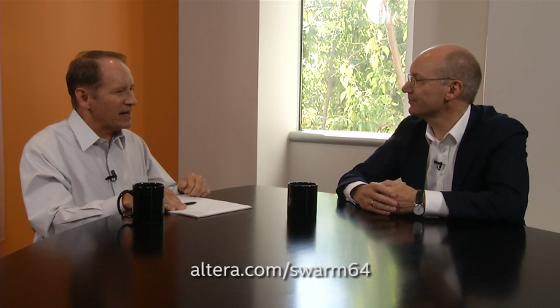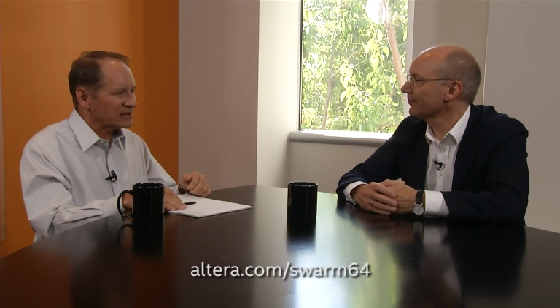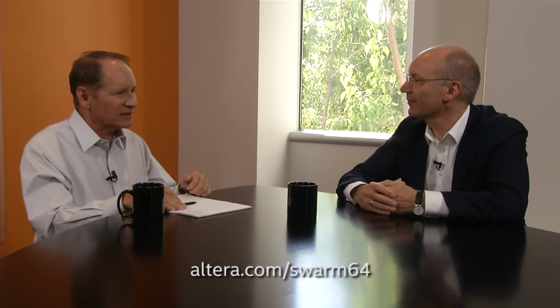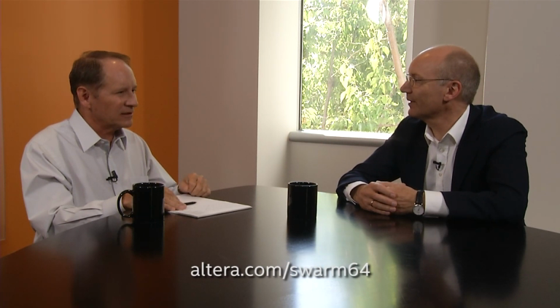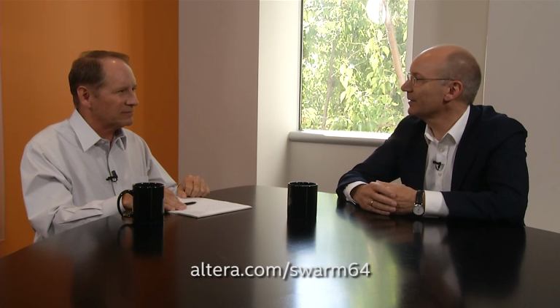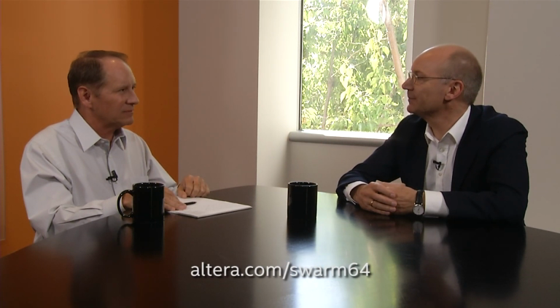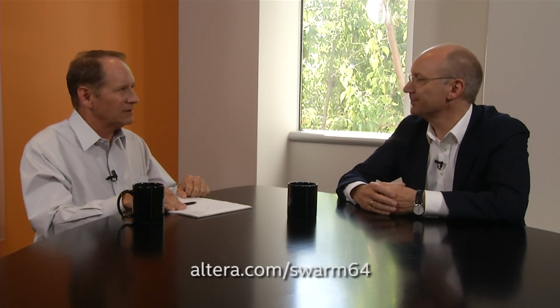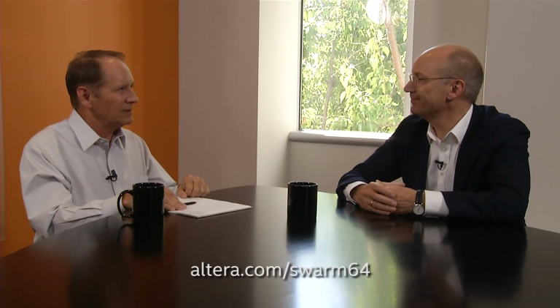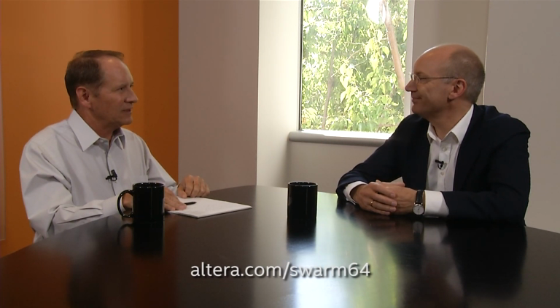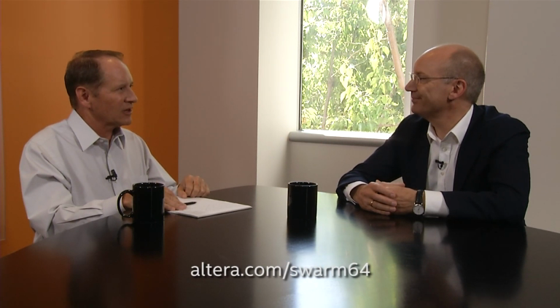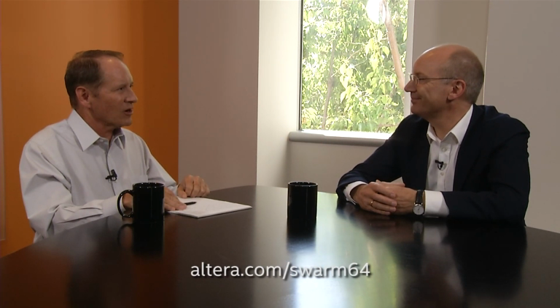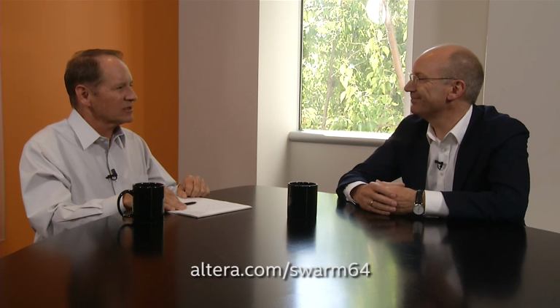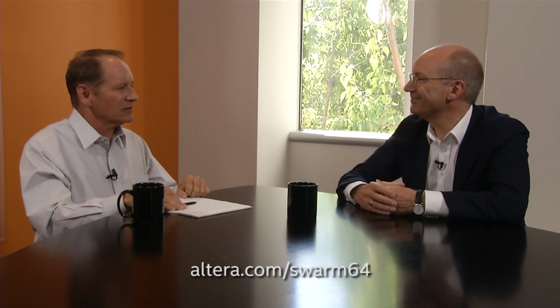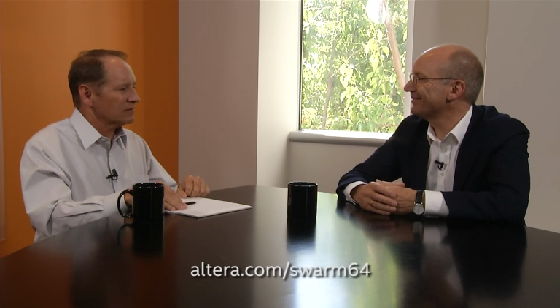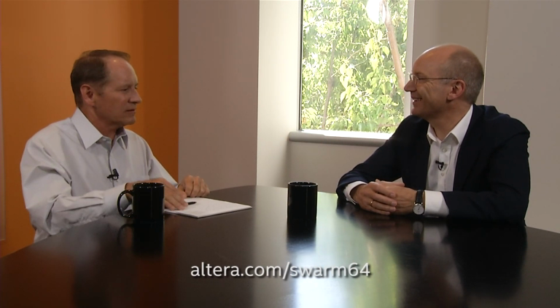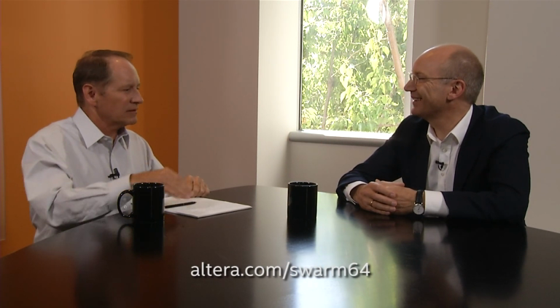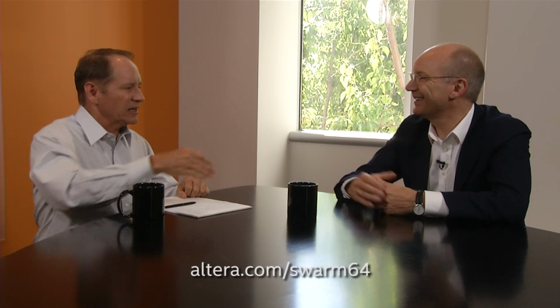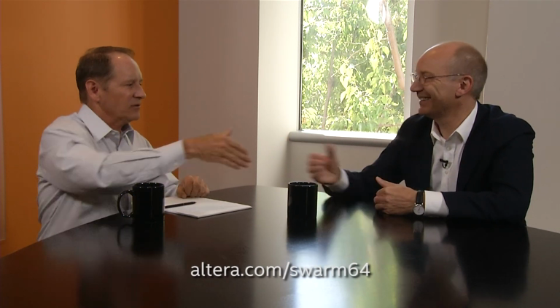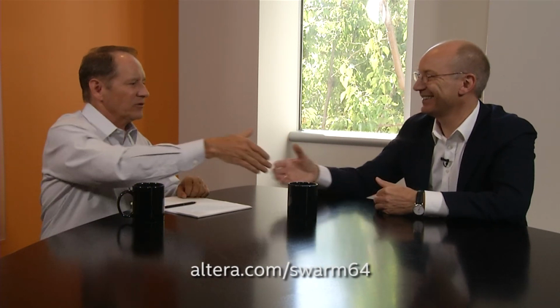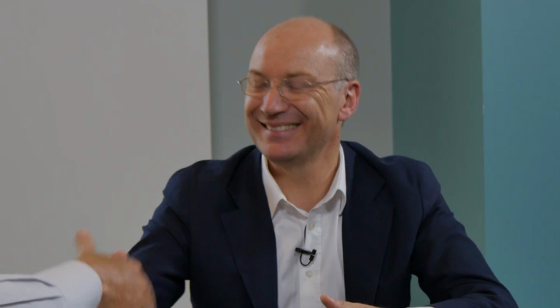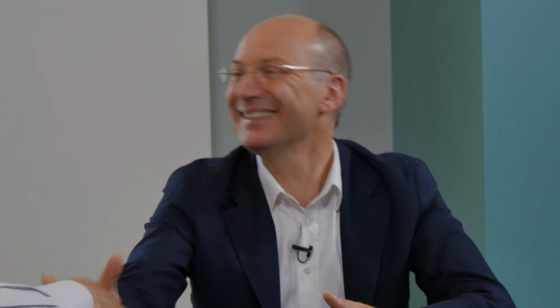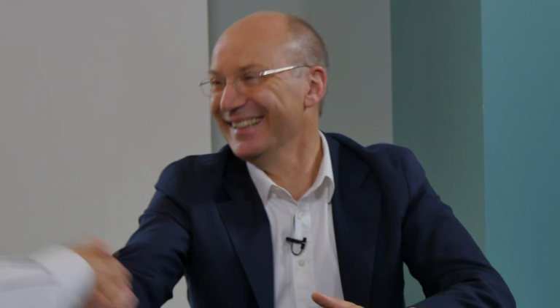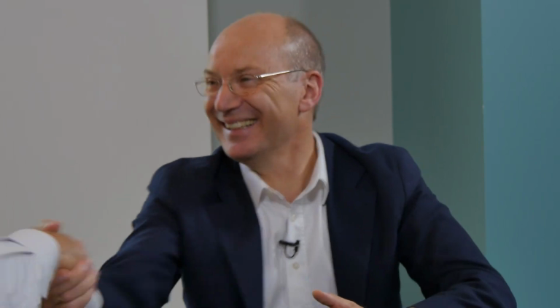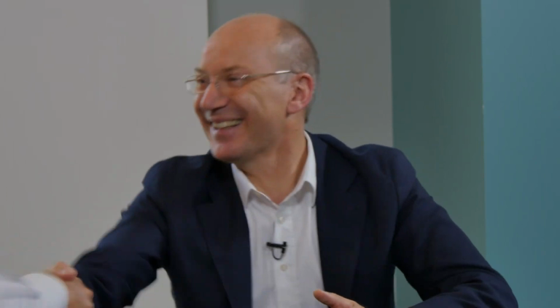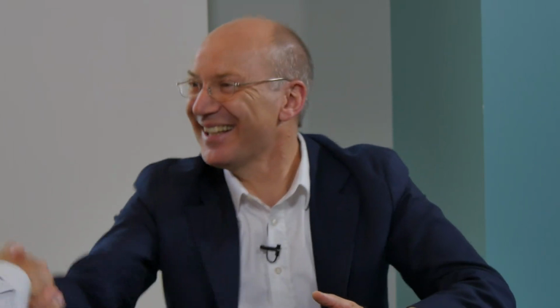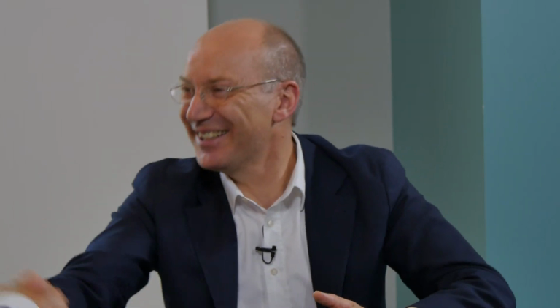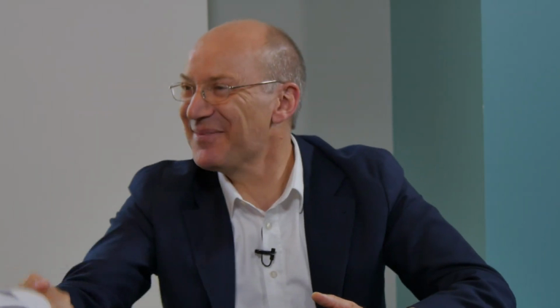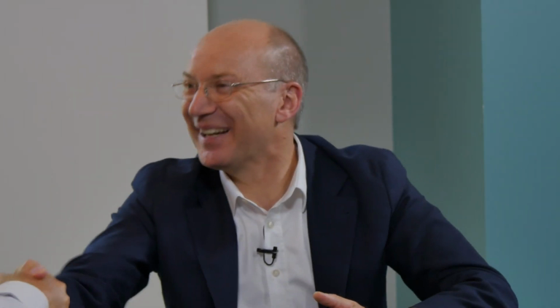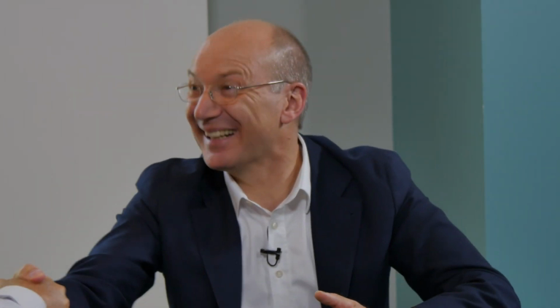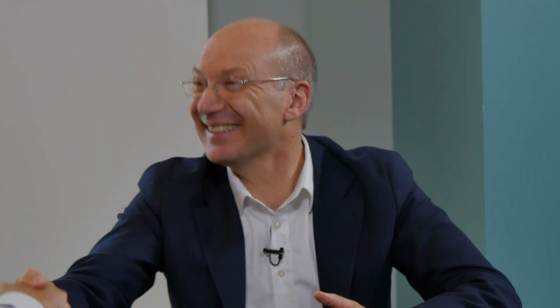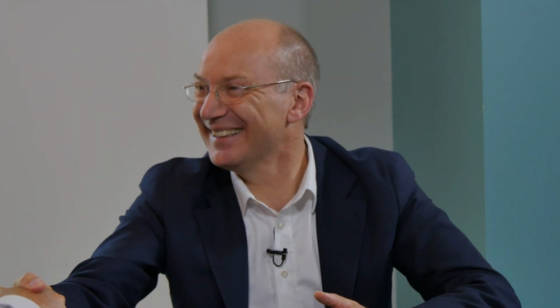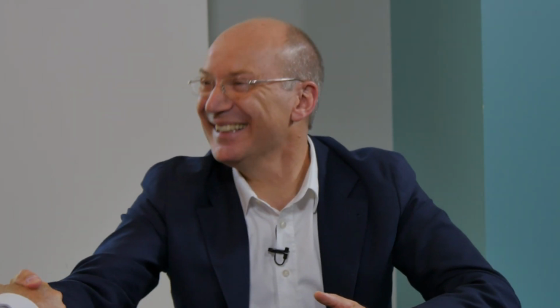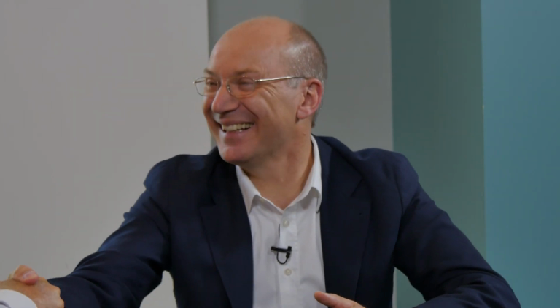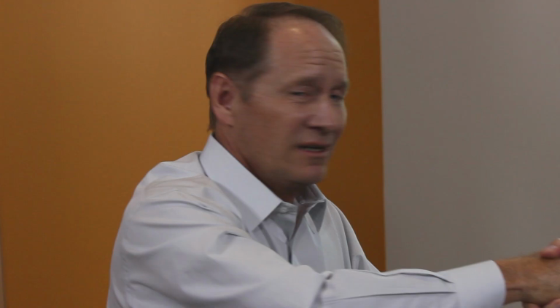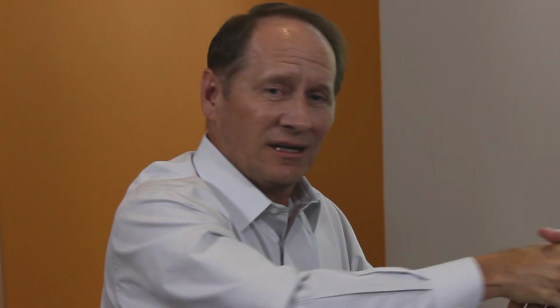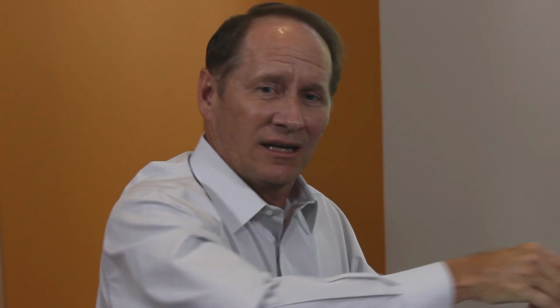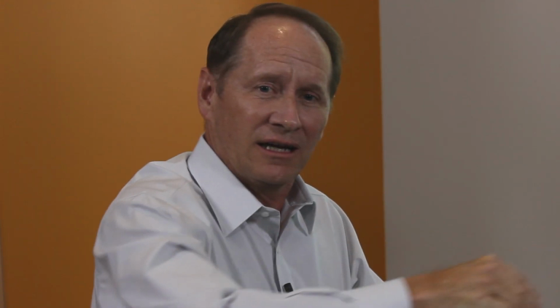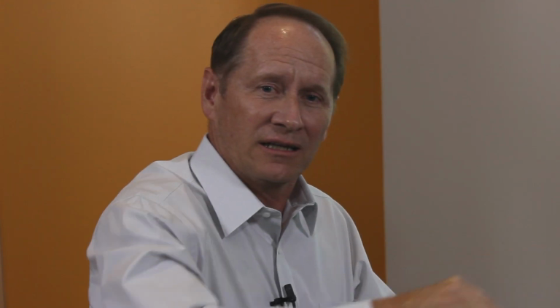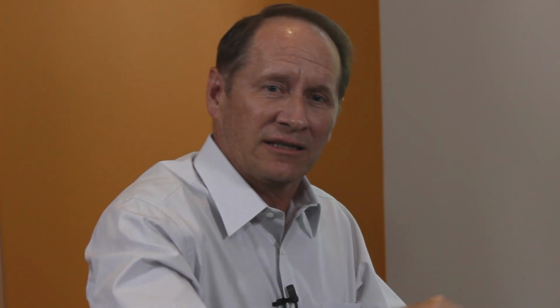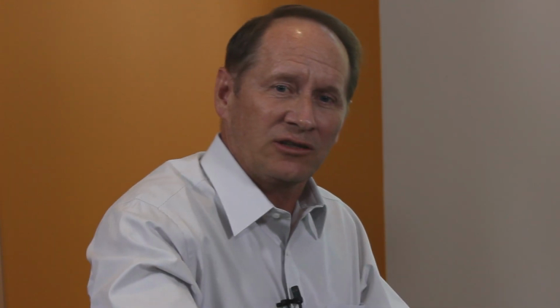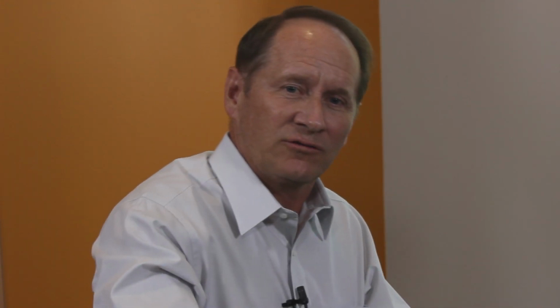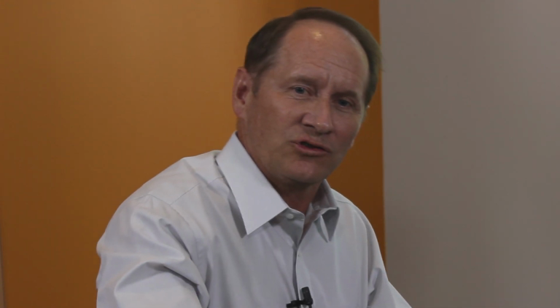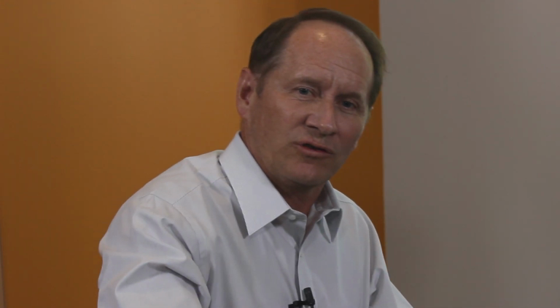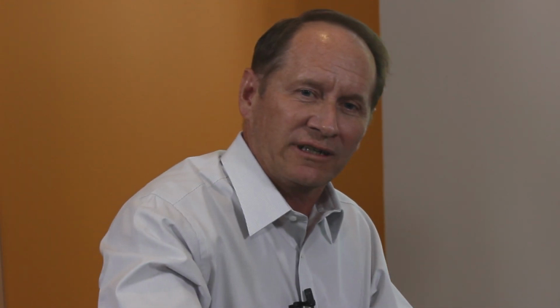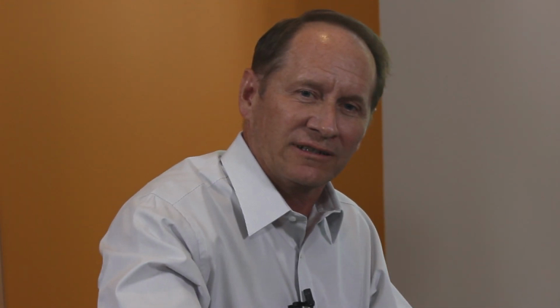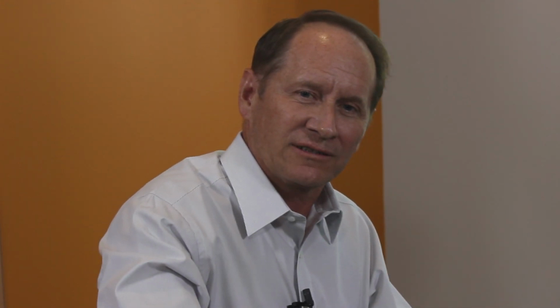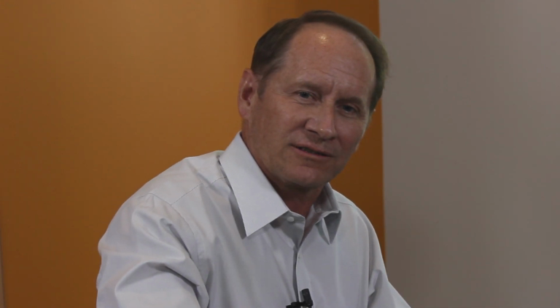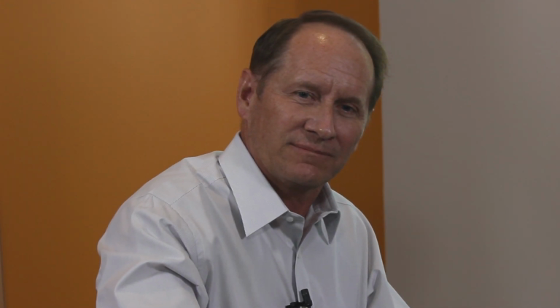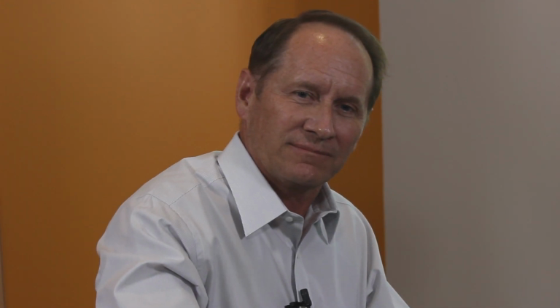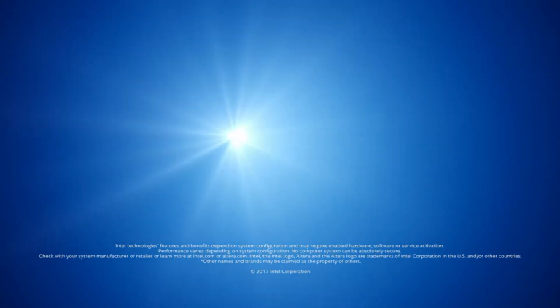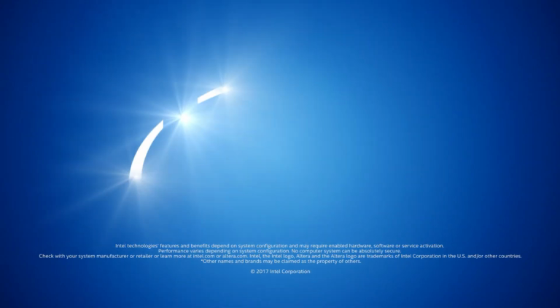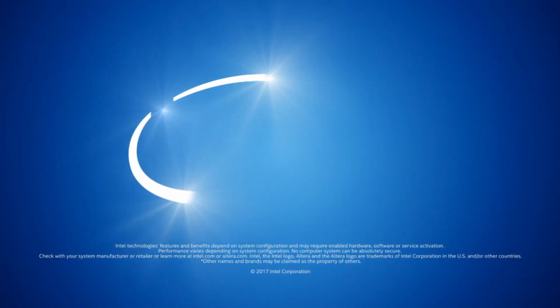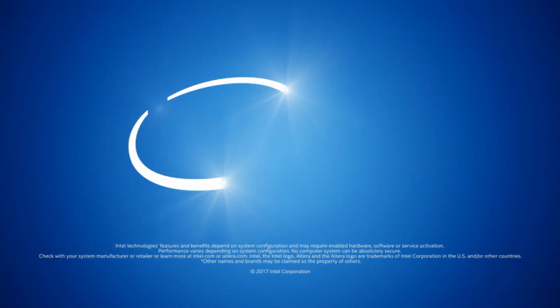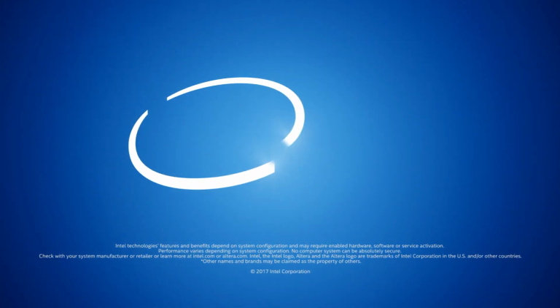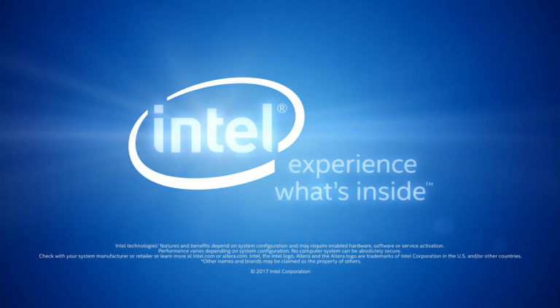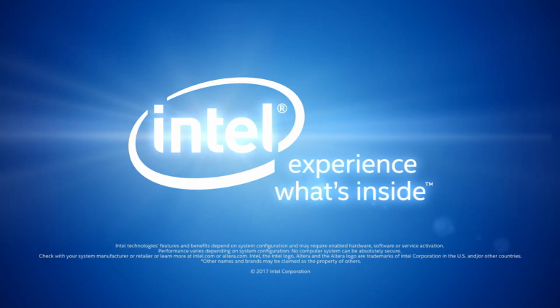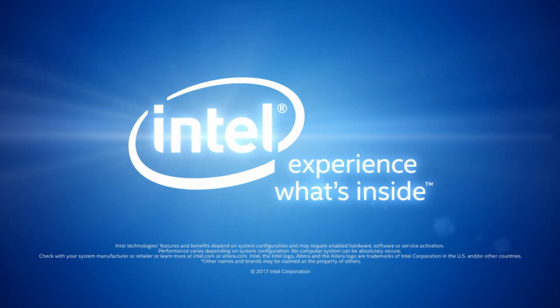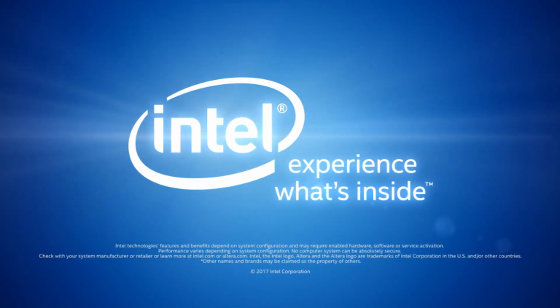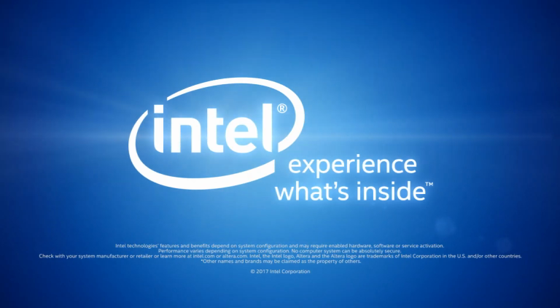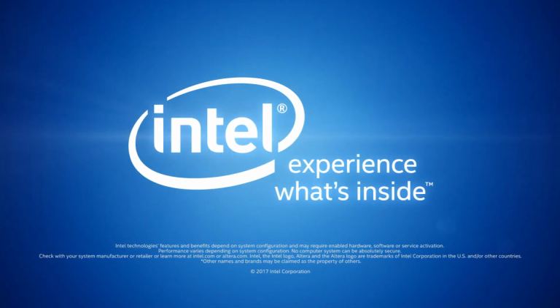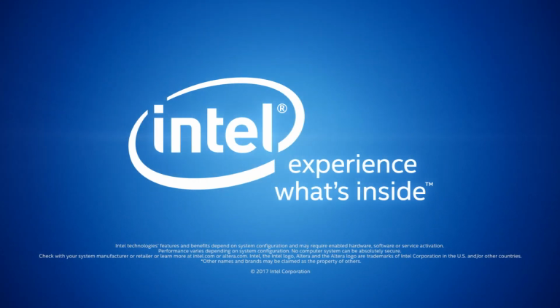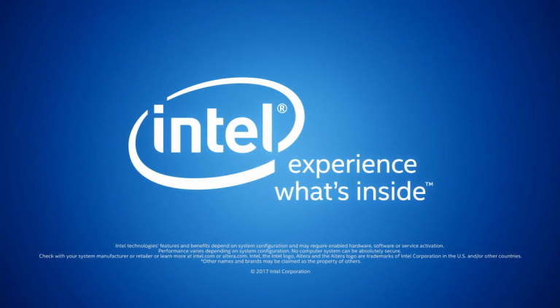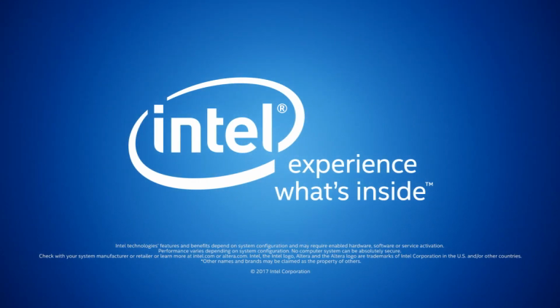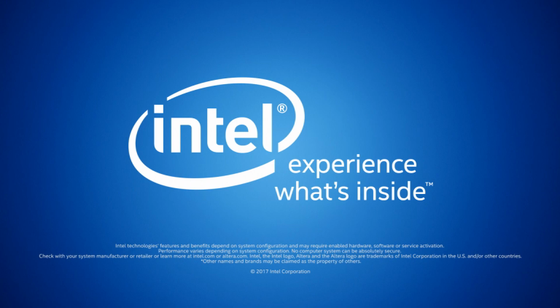Karsten, thank you very much for this great information. Thank you, and thank you for joining us.